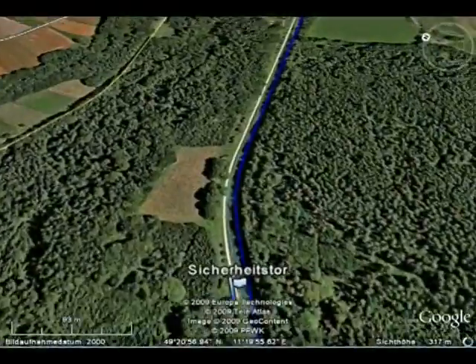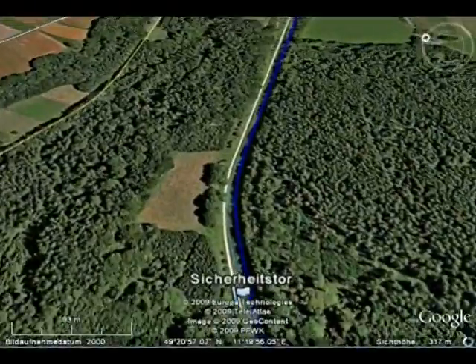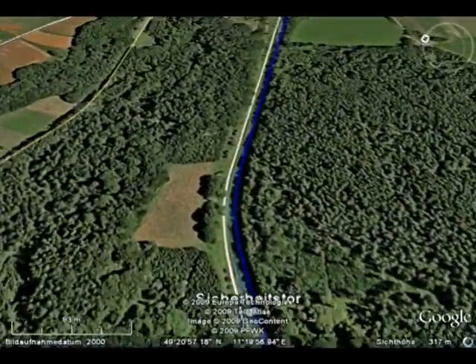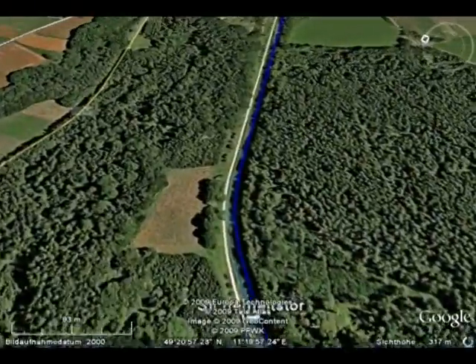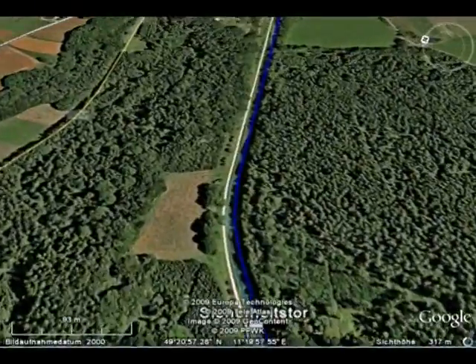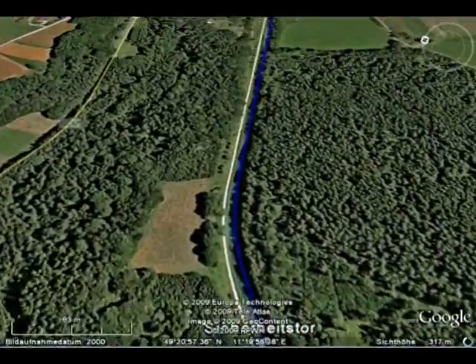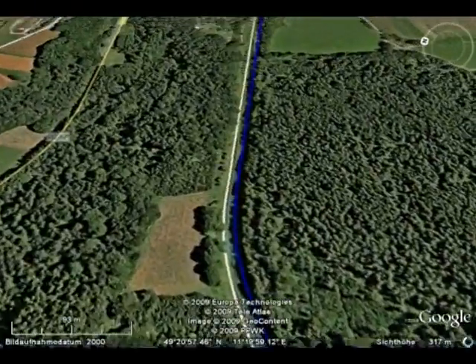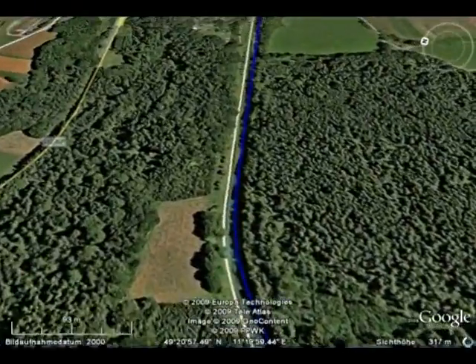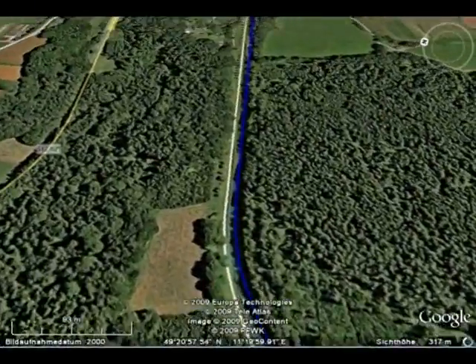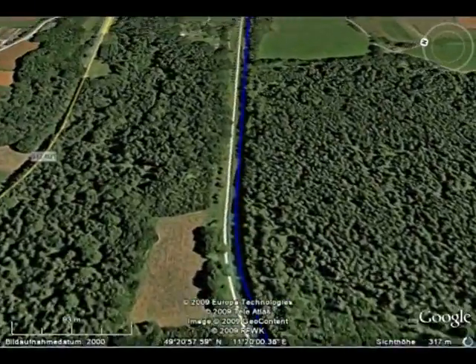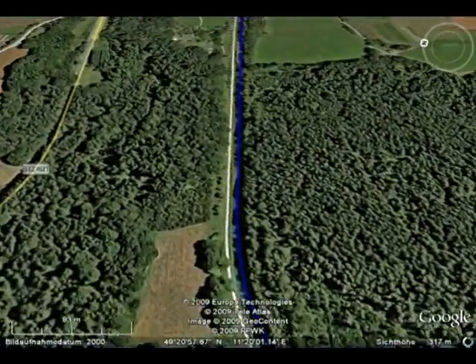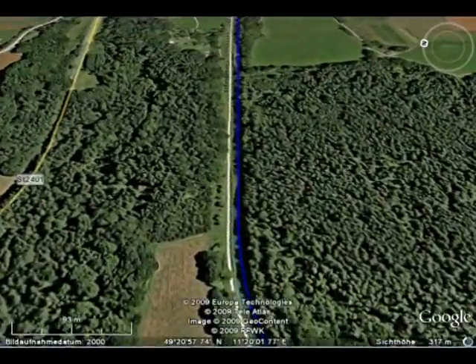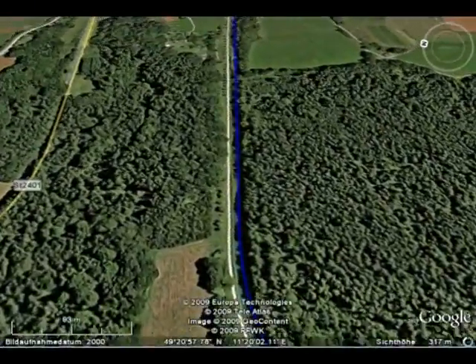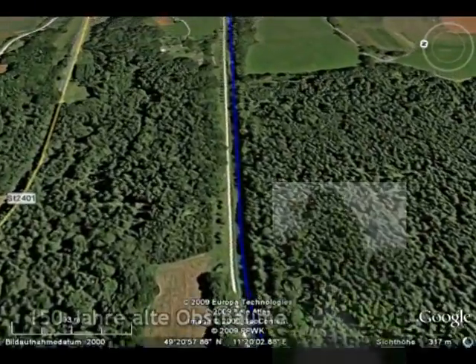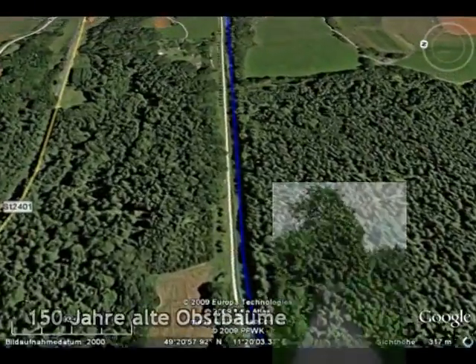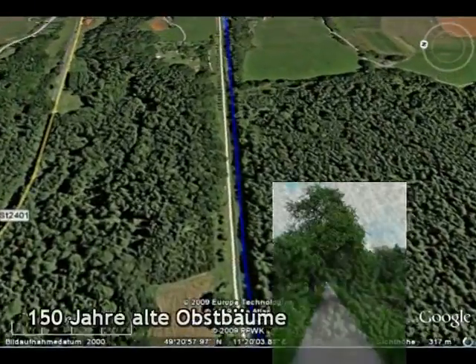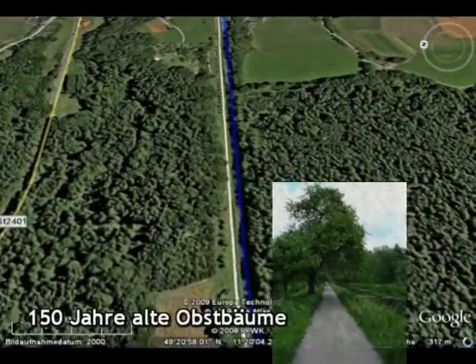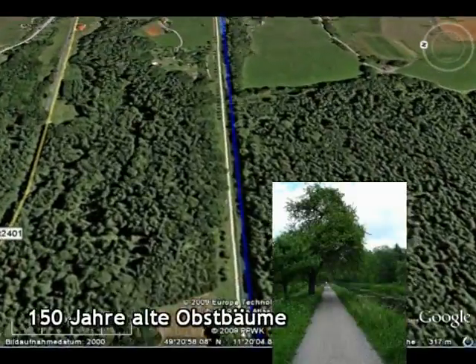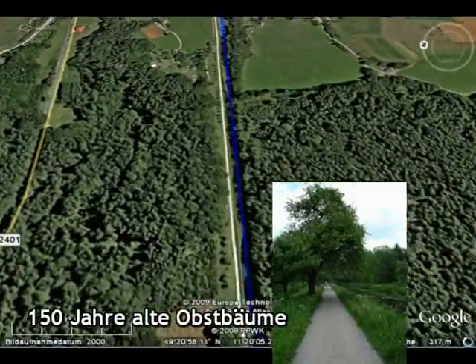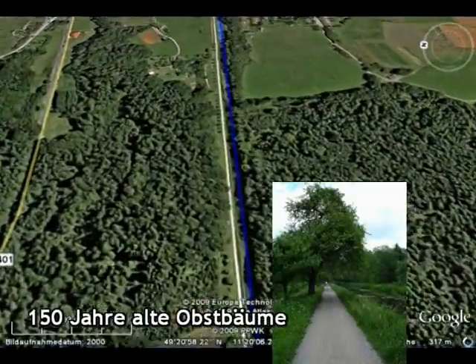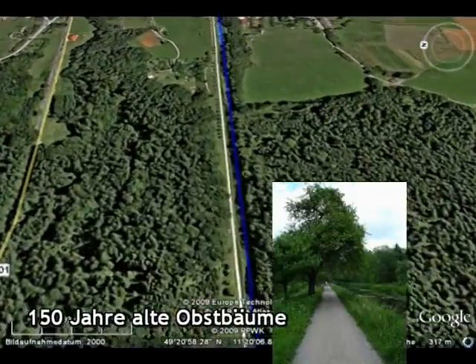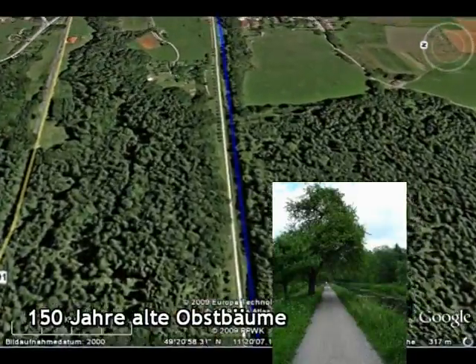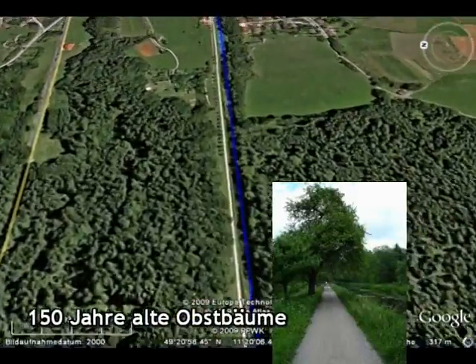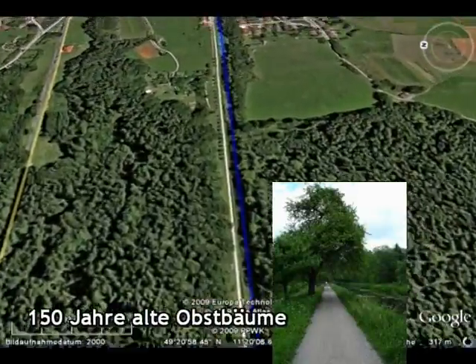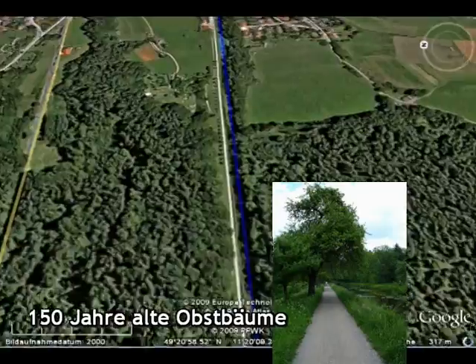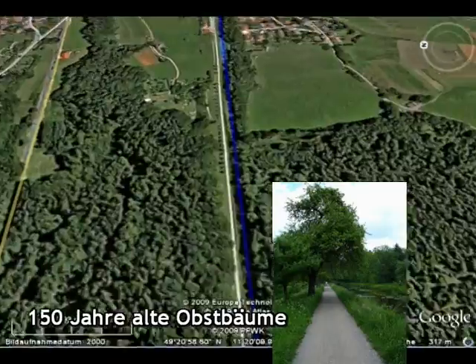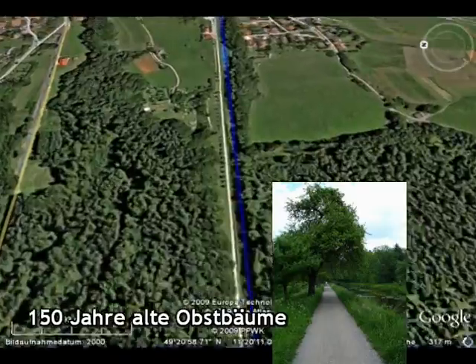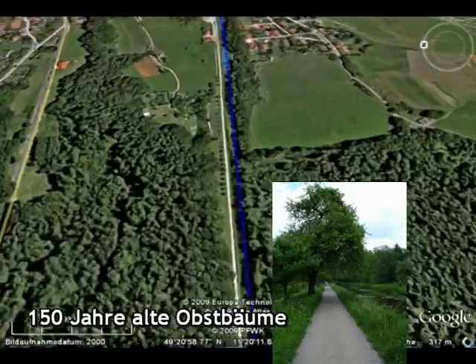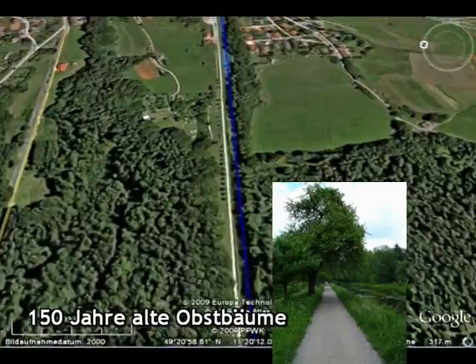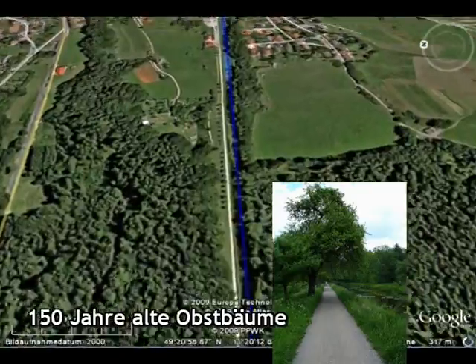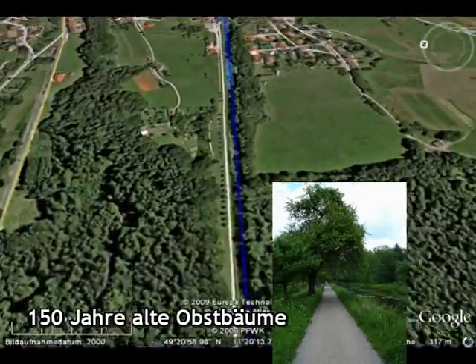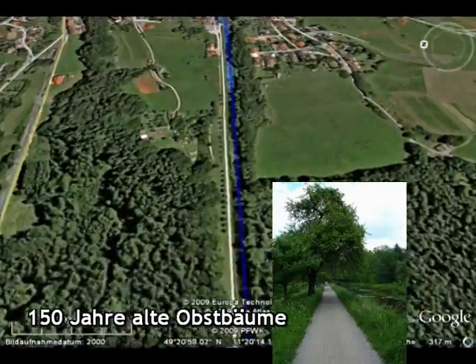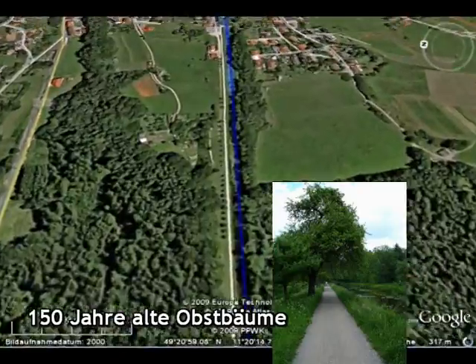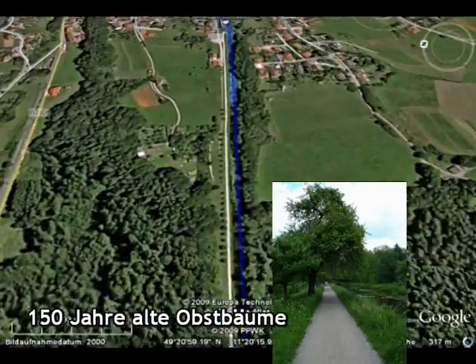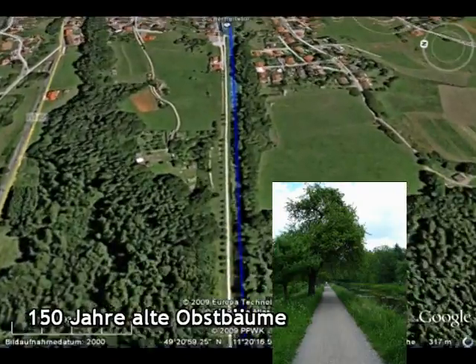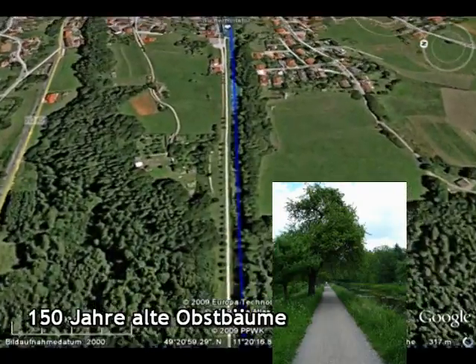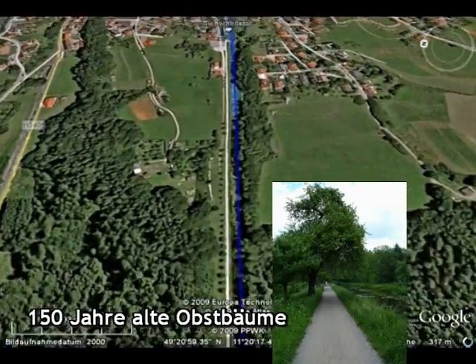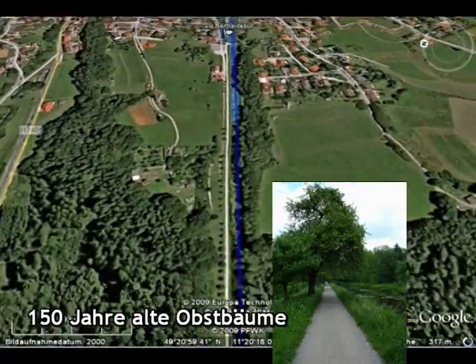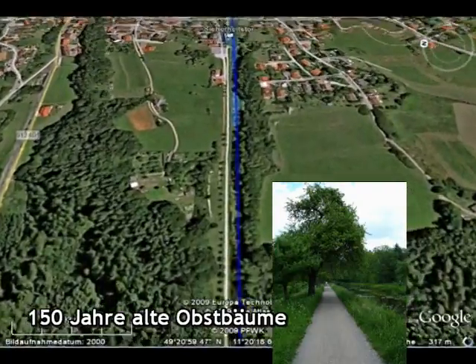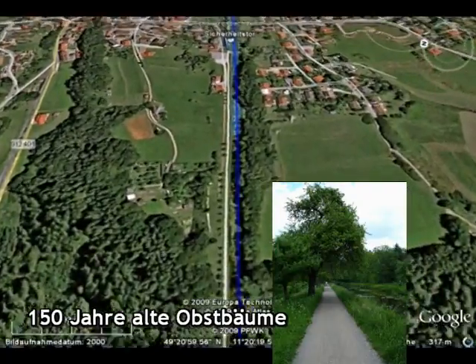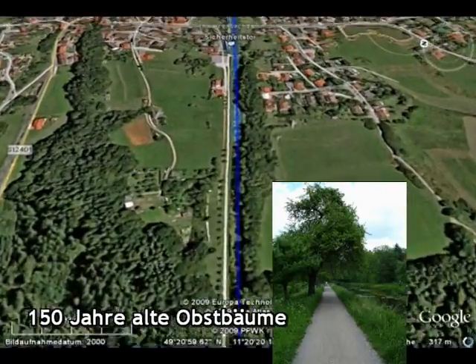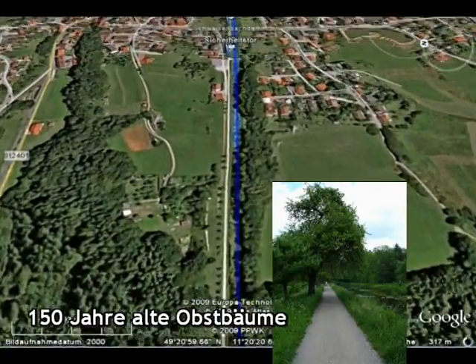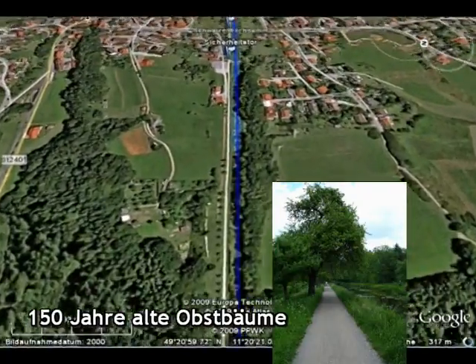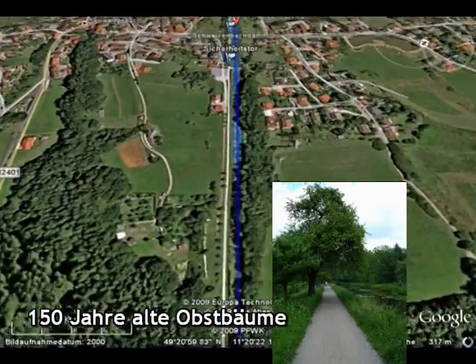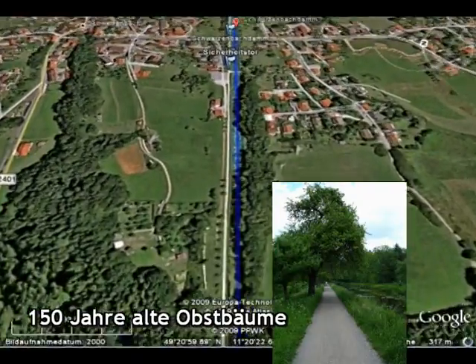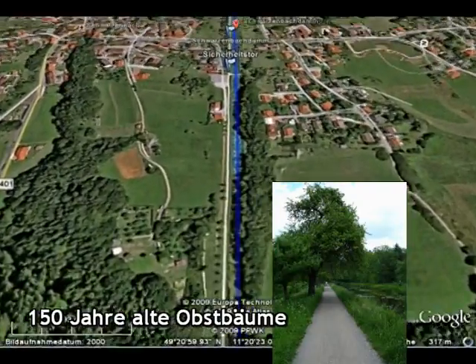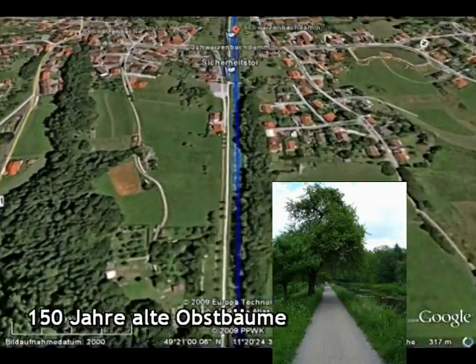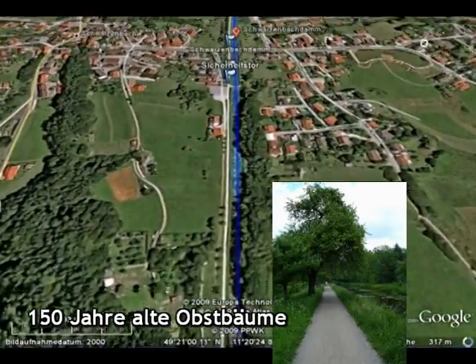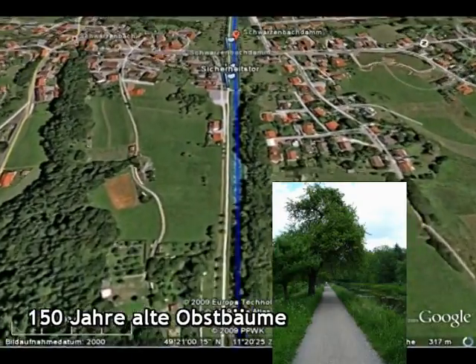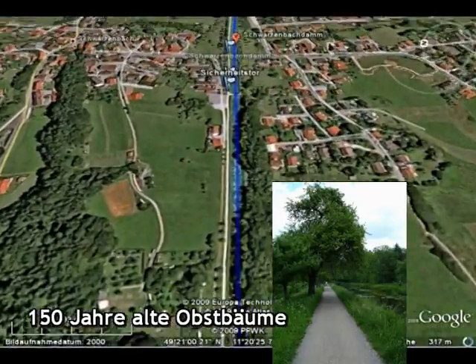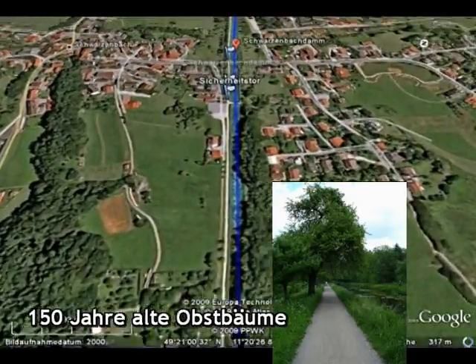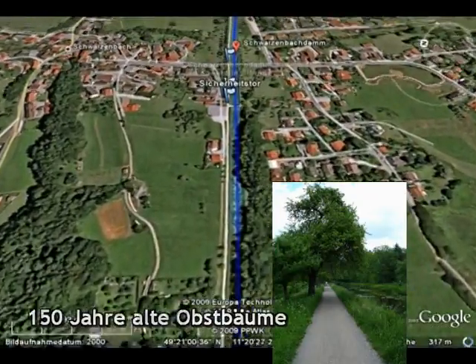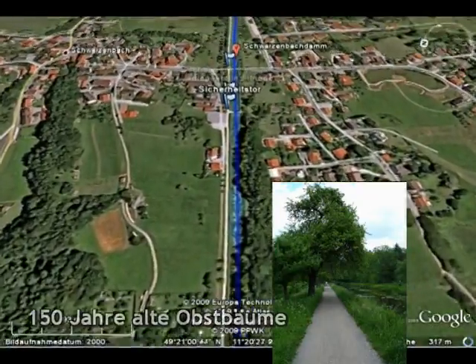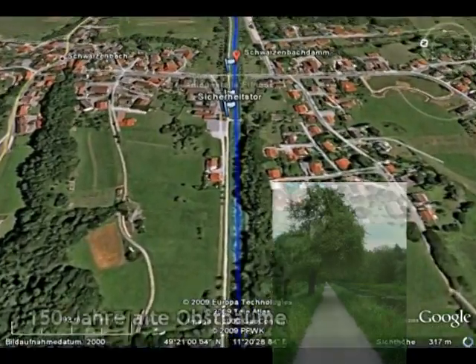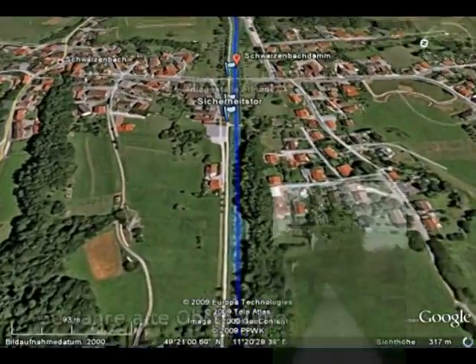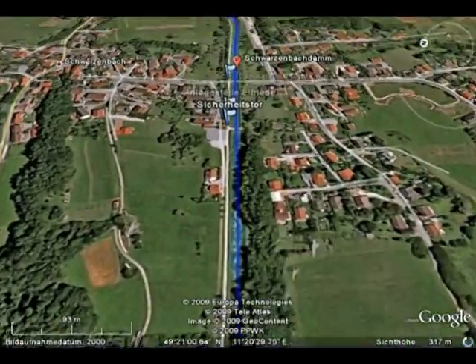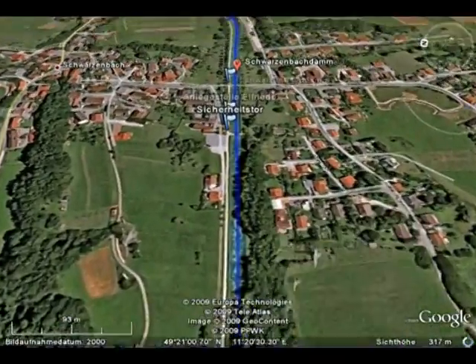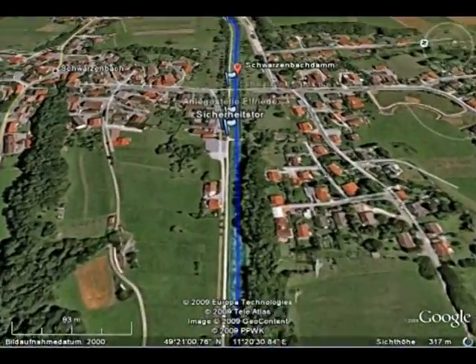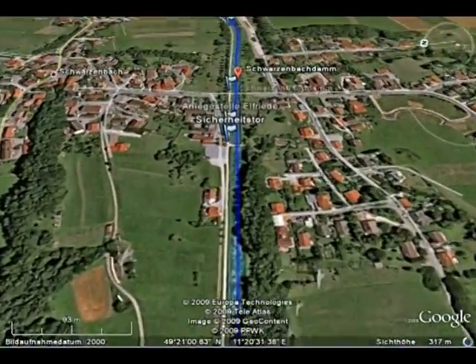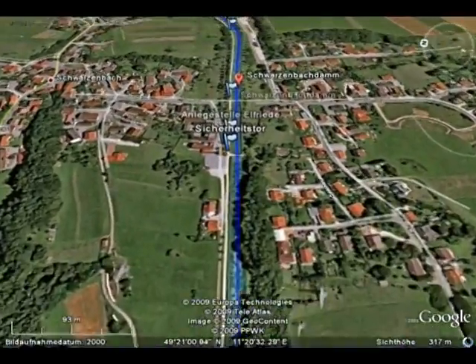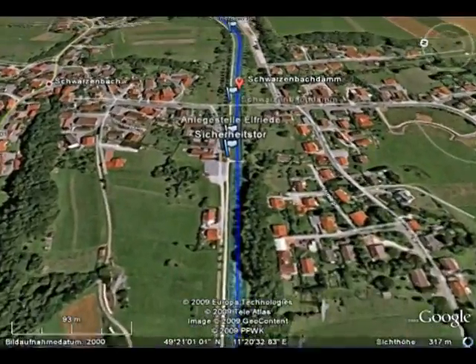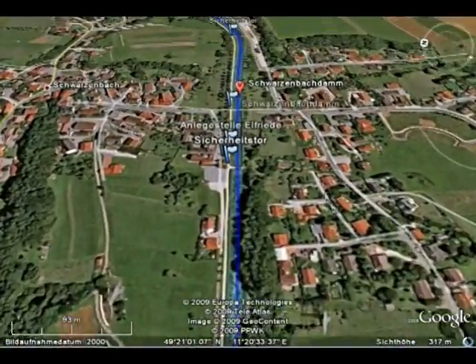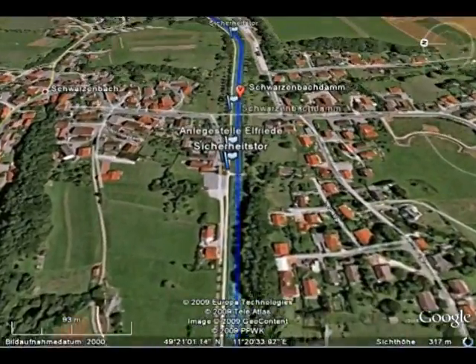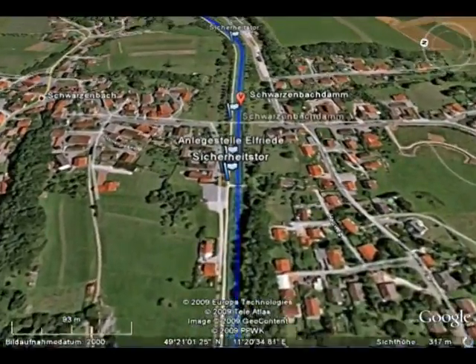Während des Baus des Ludwigskanals wurden 40.000 Obstbäume gepflanzt, deren Früchte versteigert wurden.